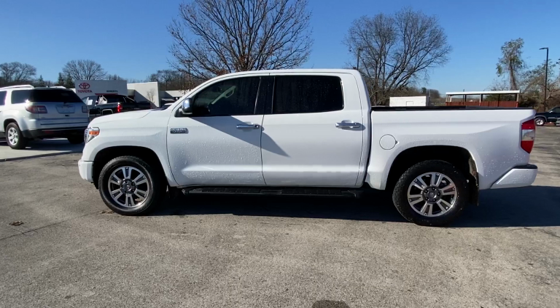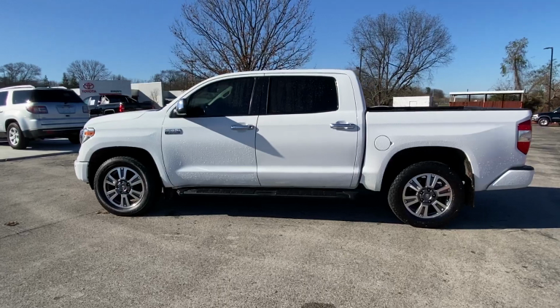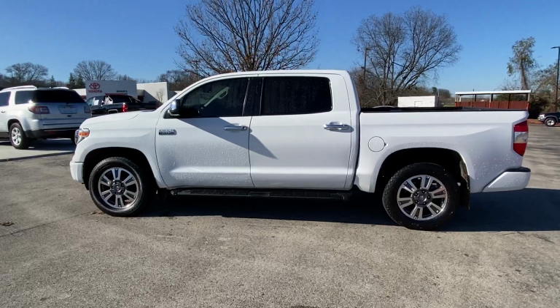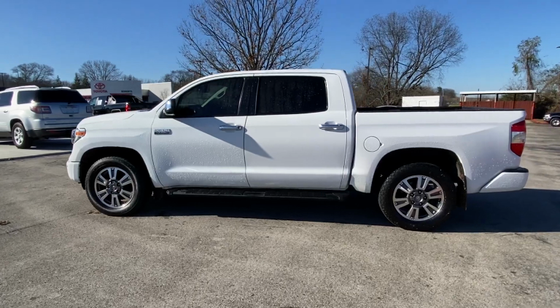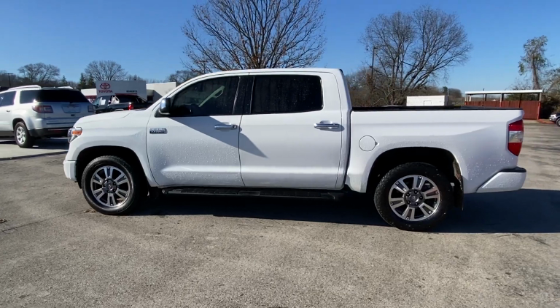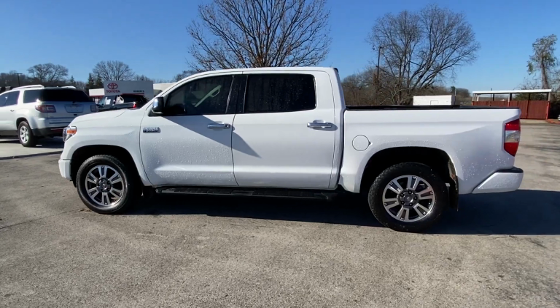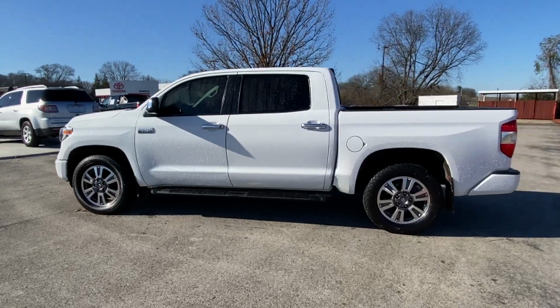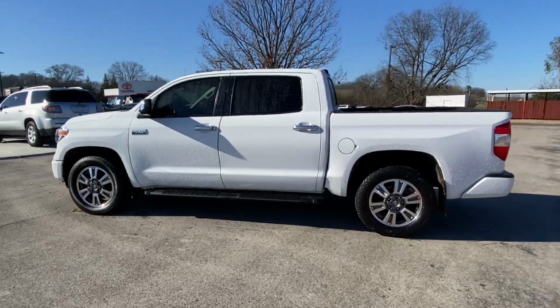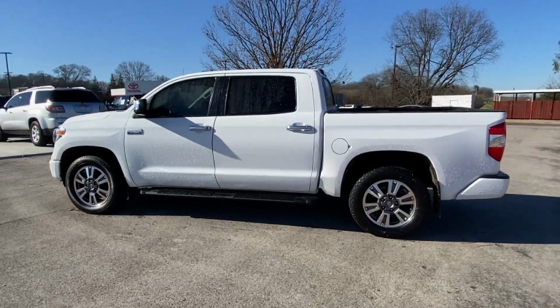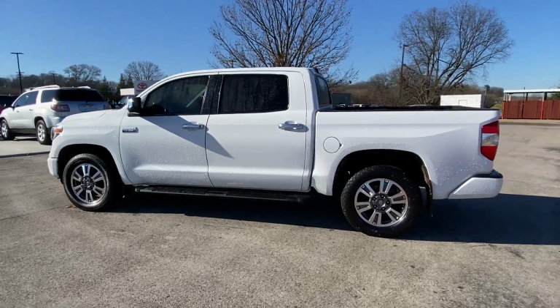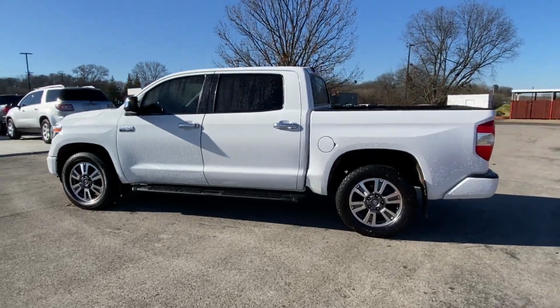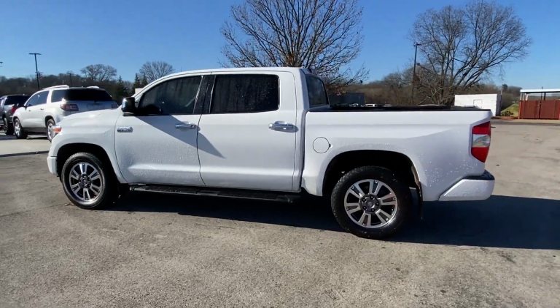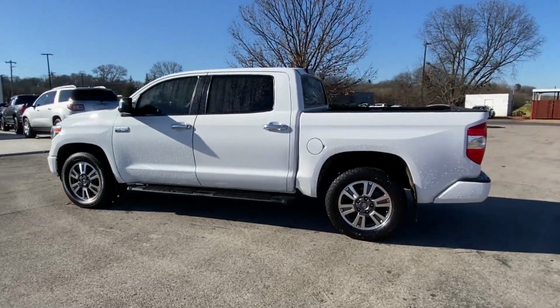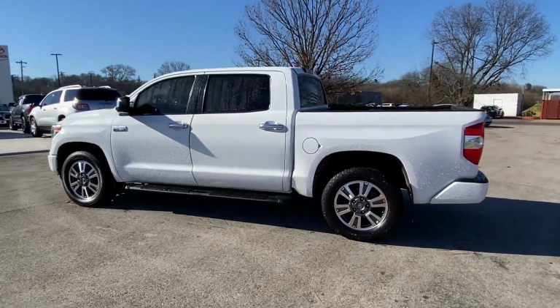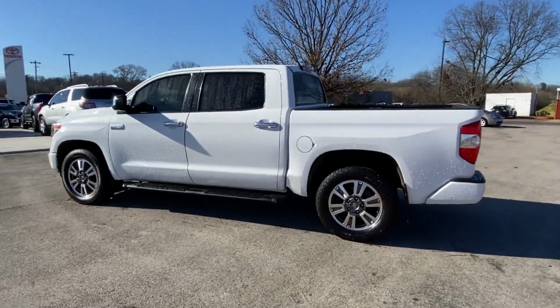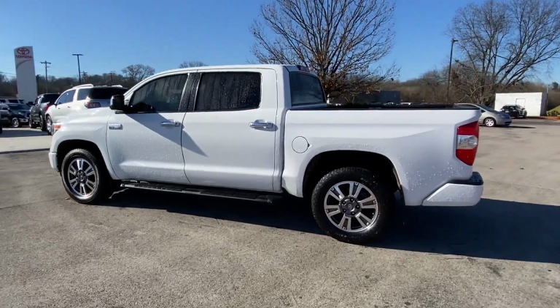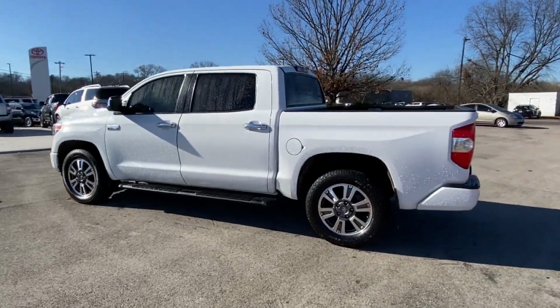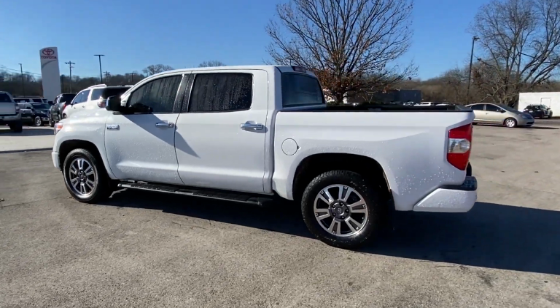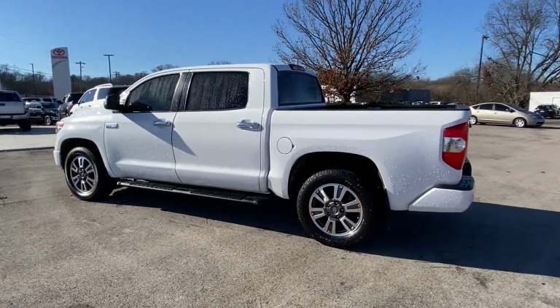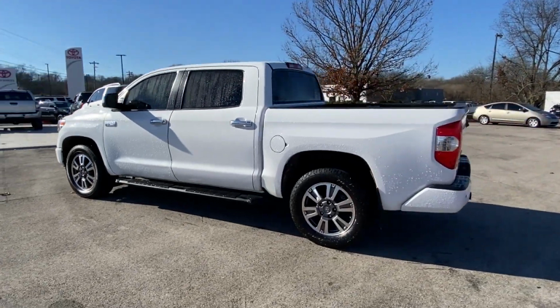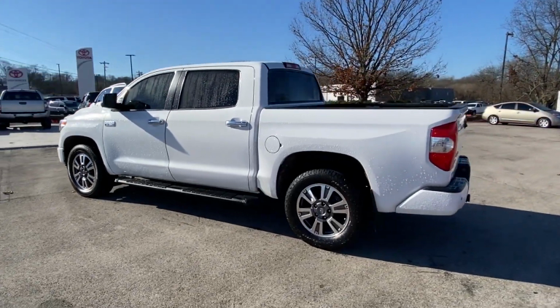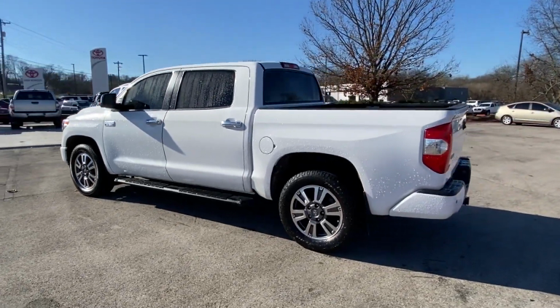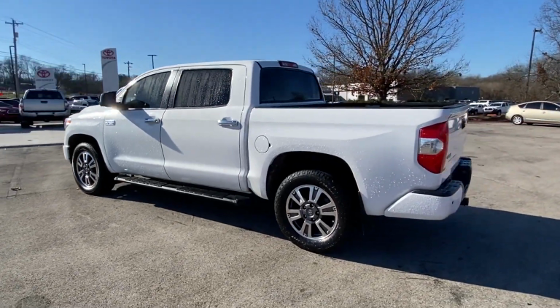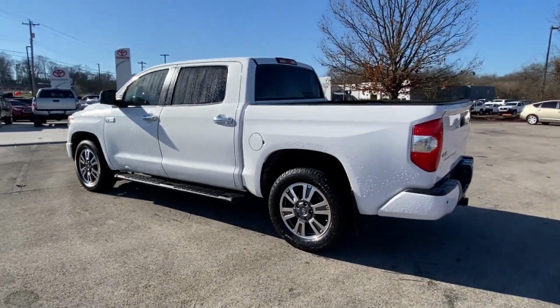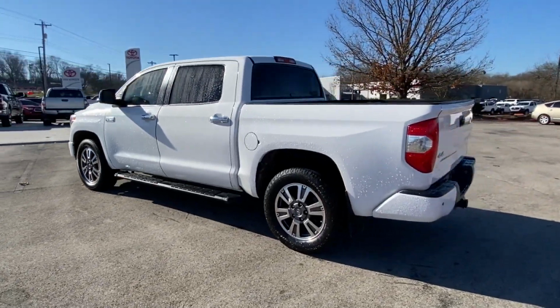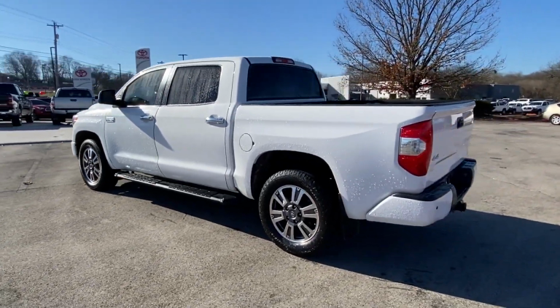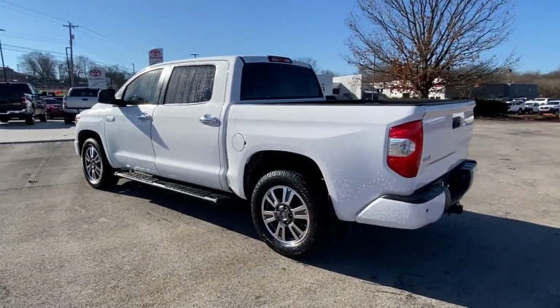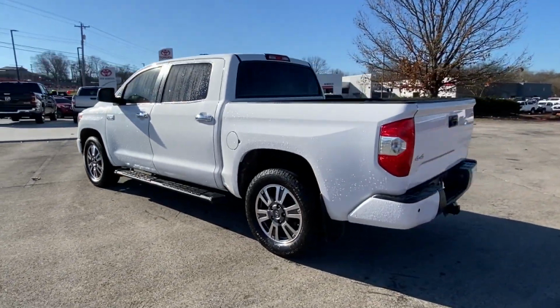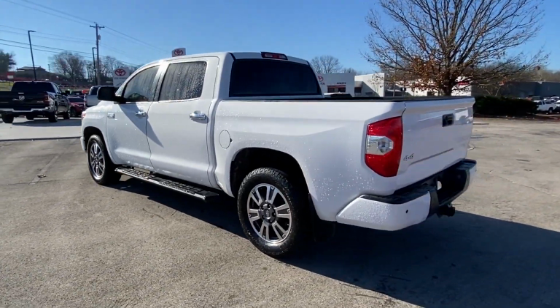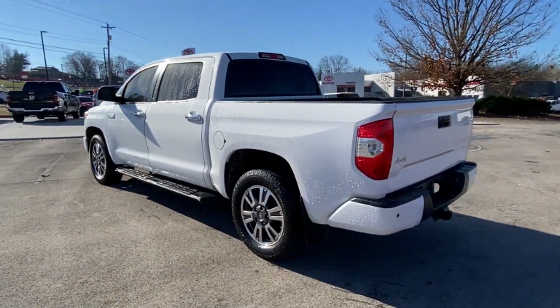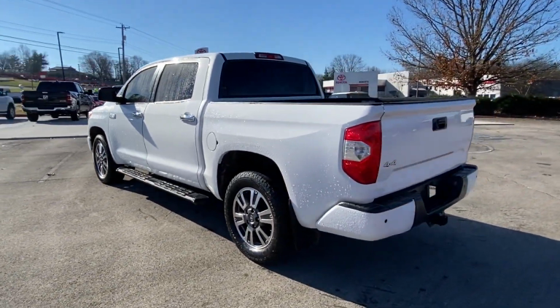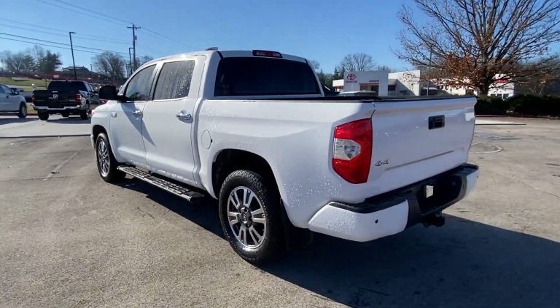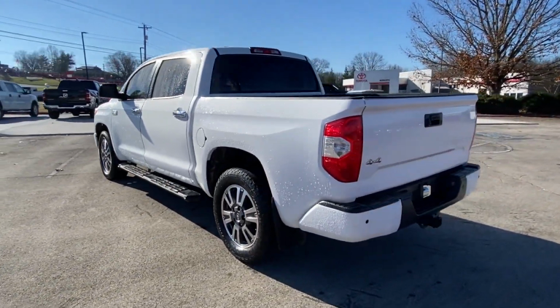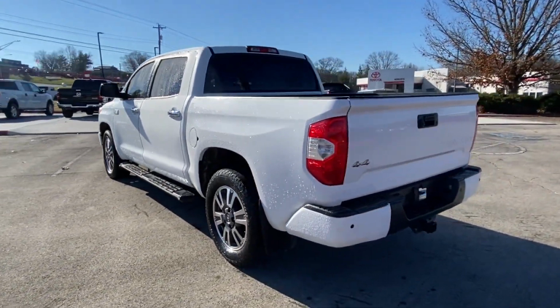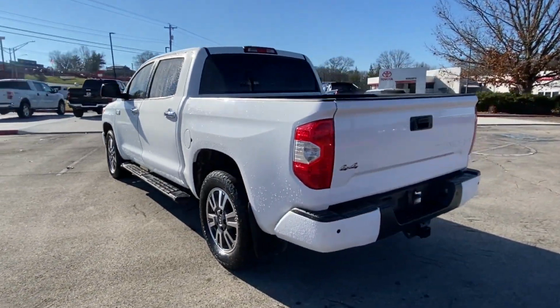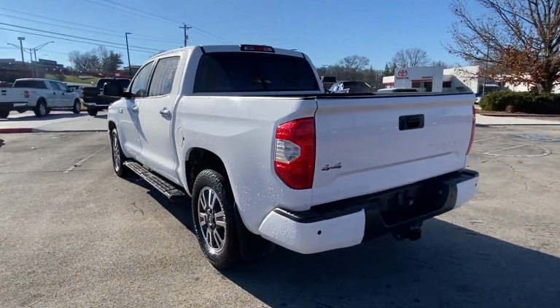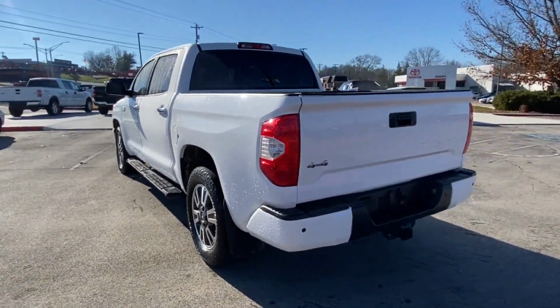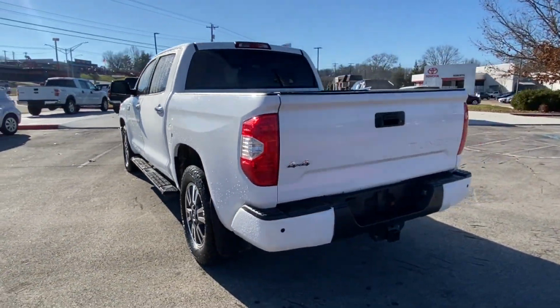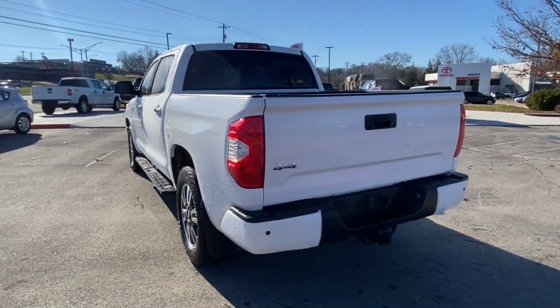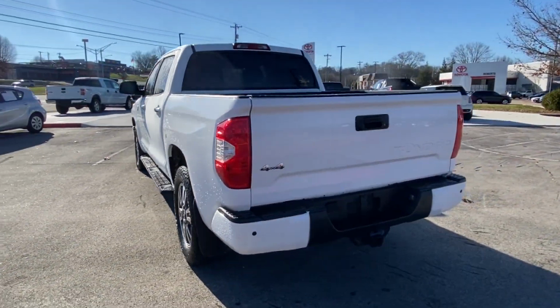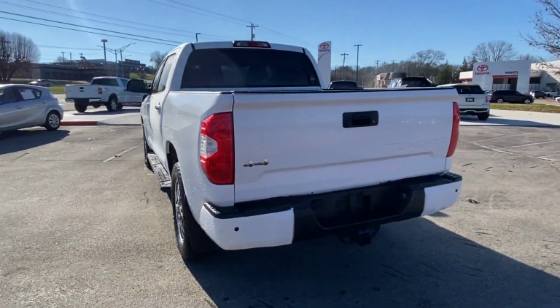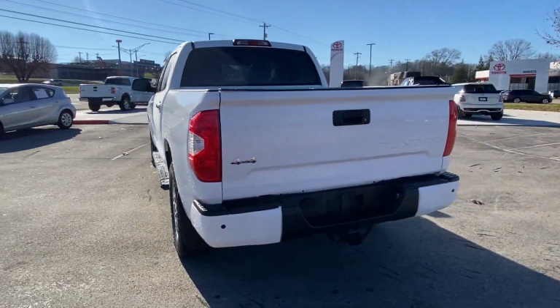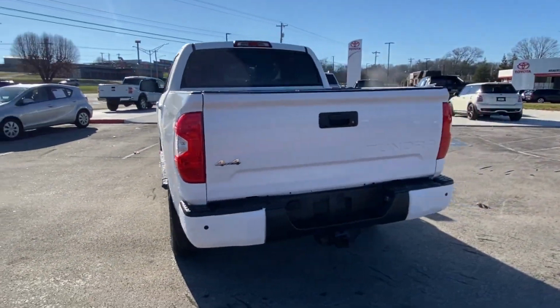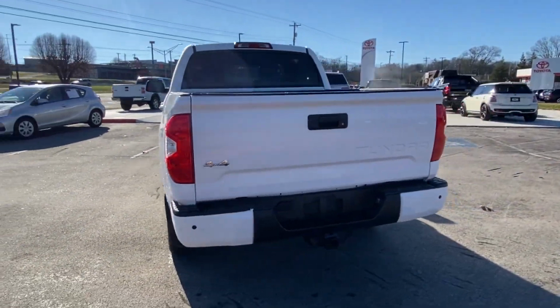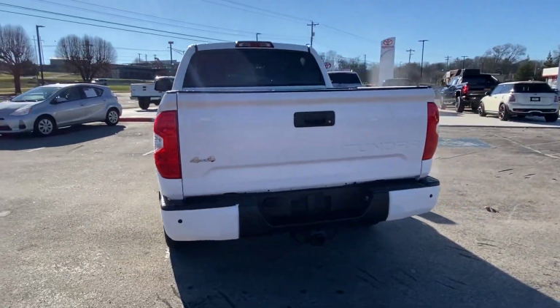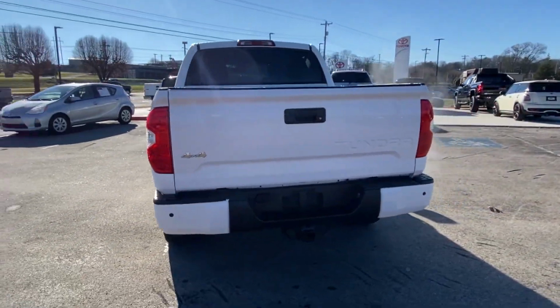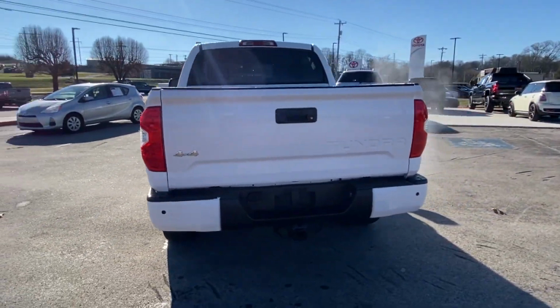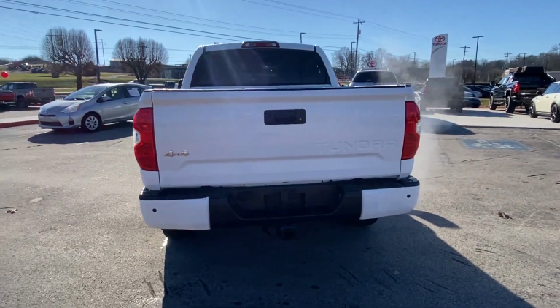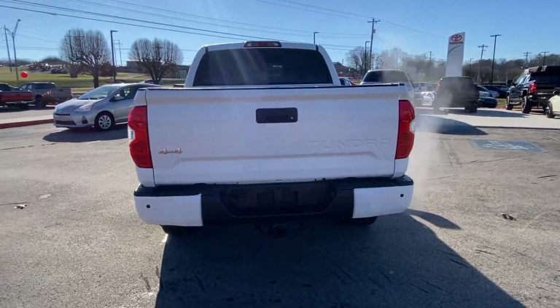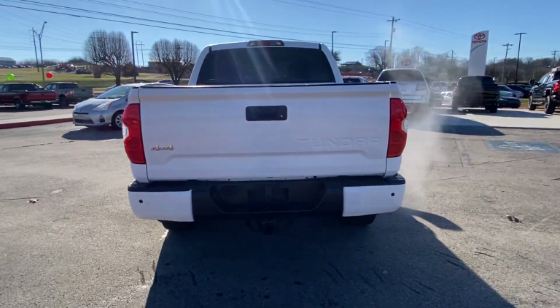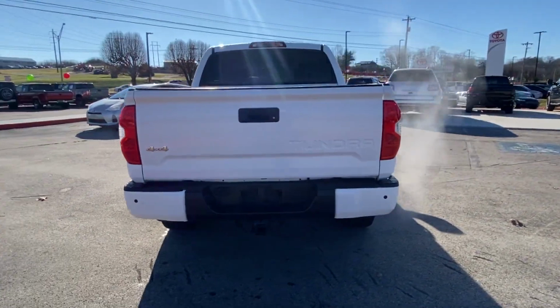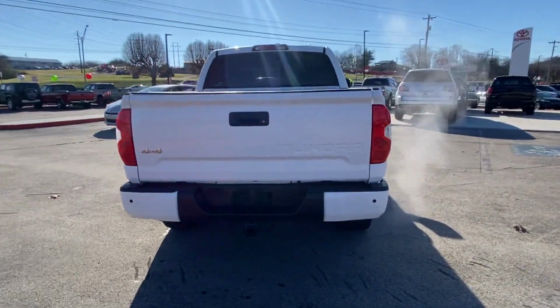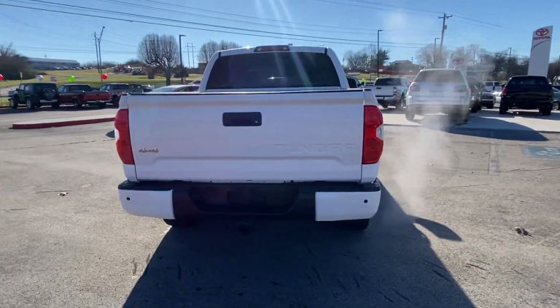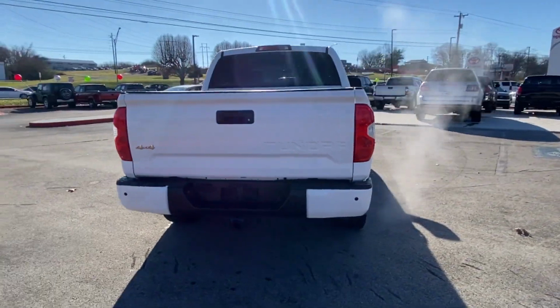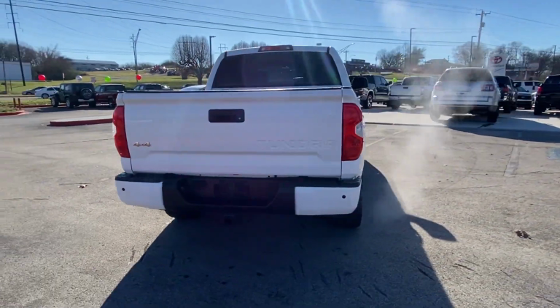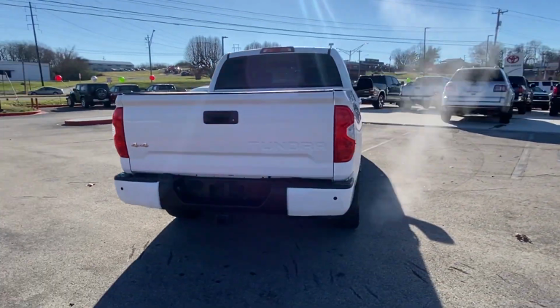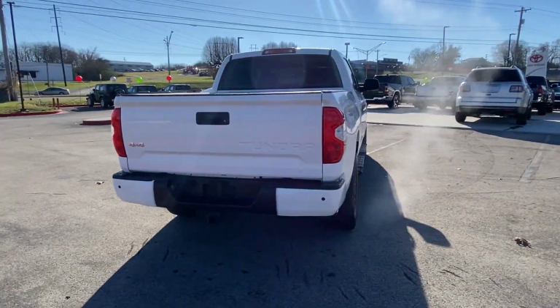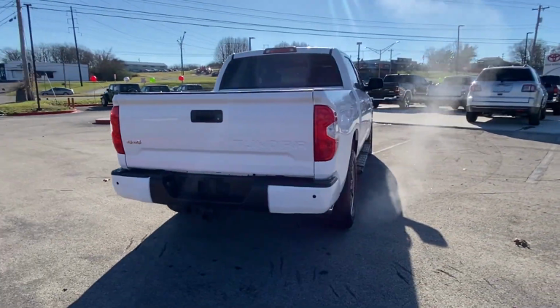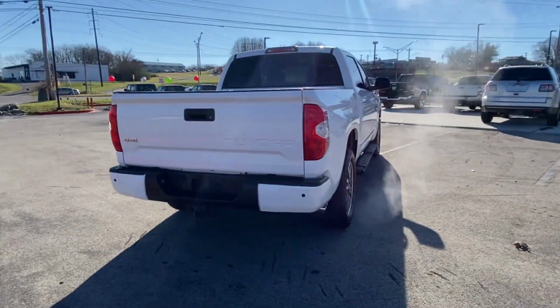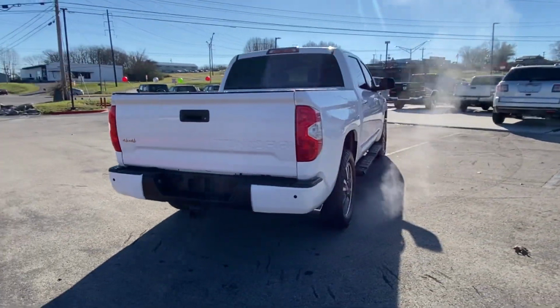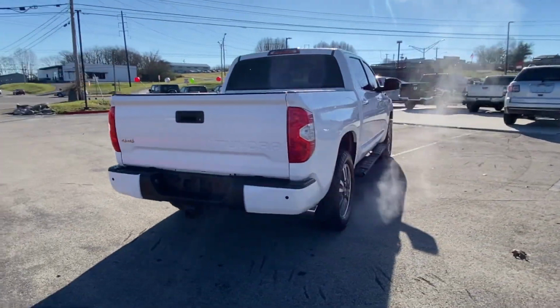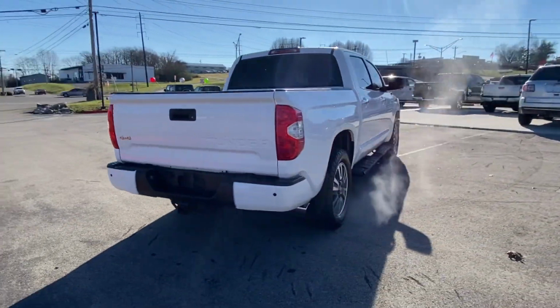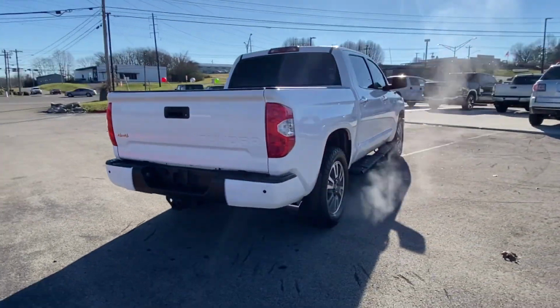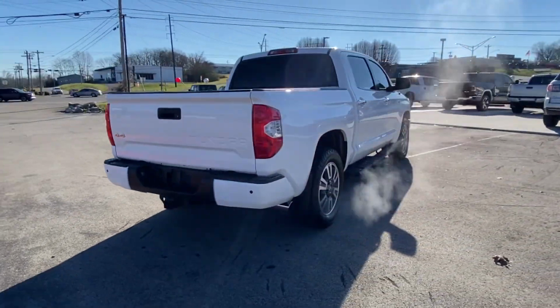2019 Toyota Tundra. This pickup truck offers two full rows of seating for premium comfort.